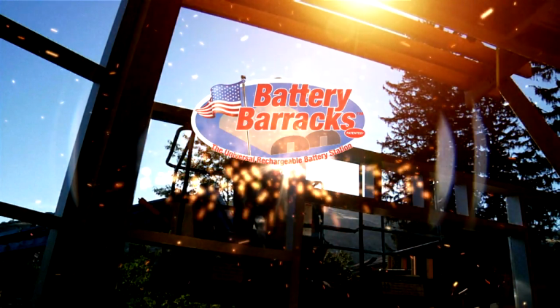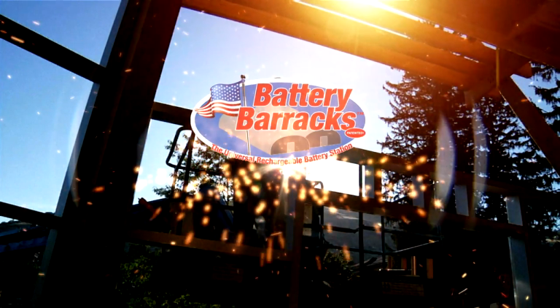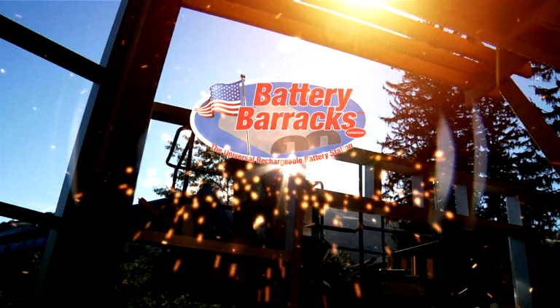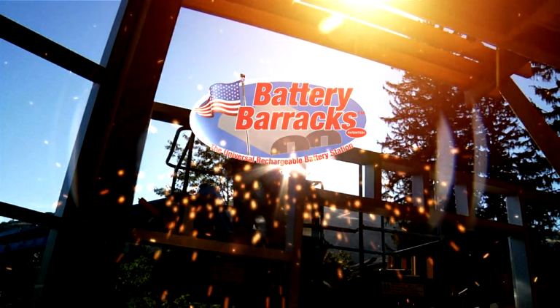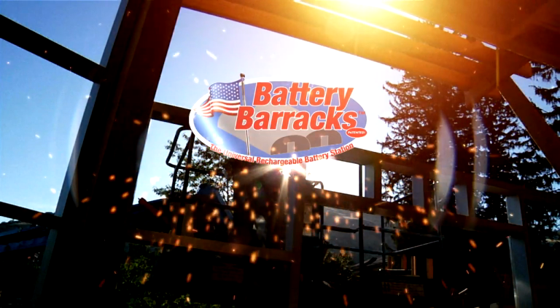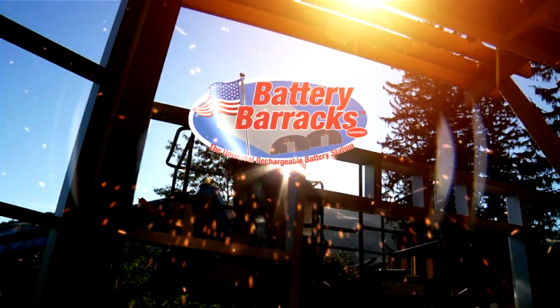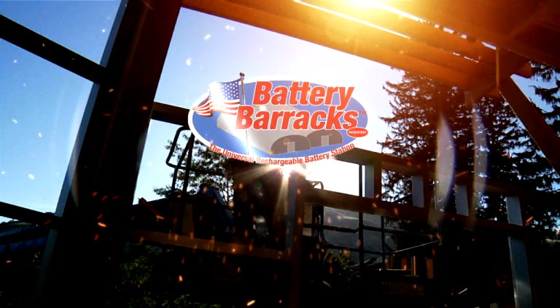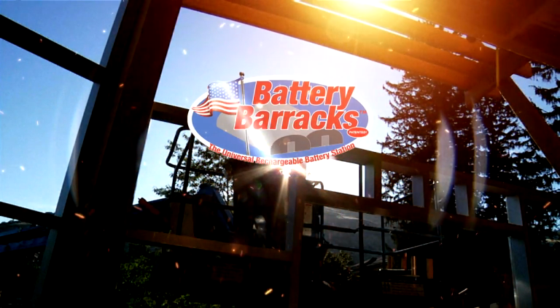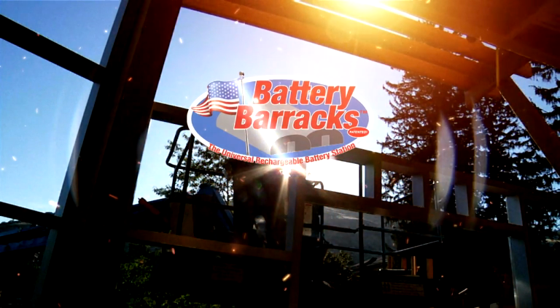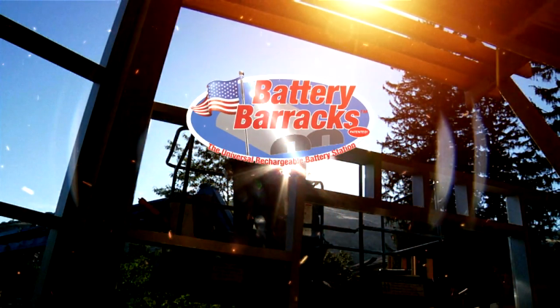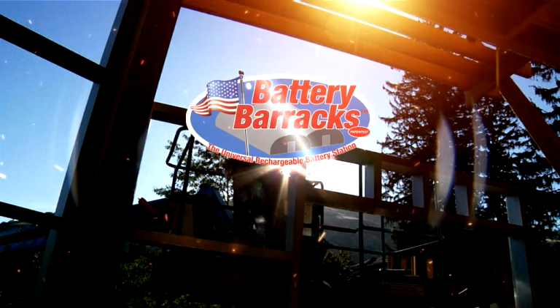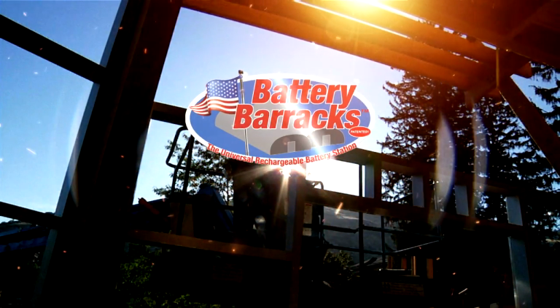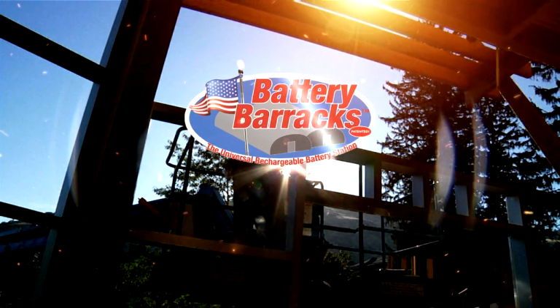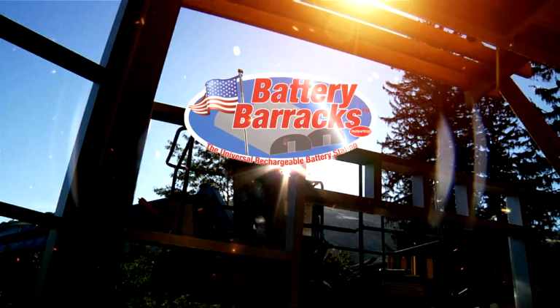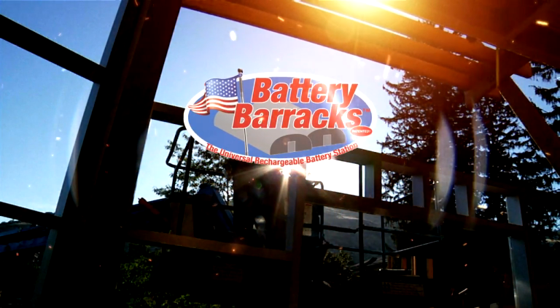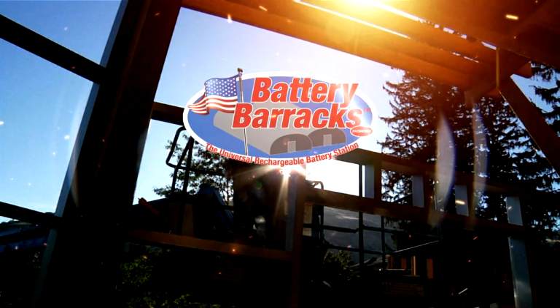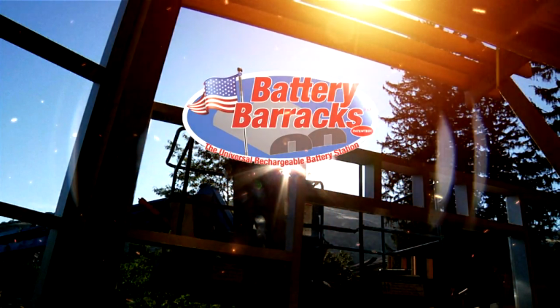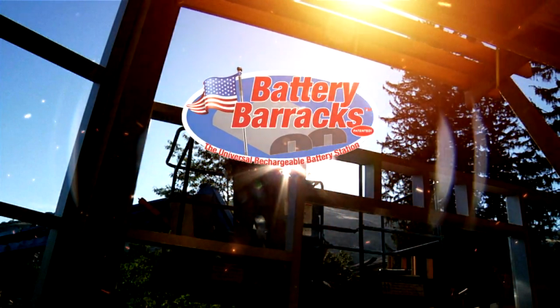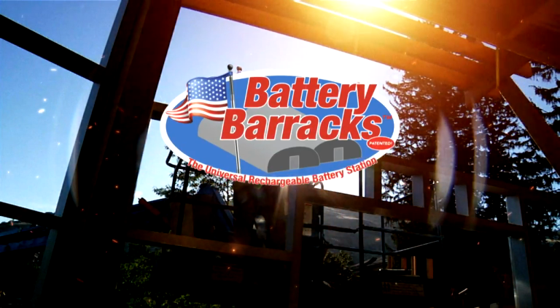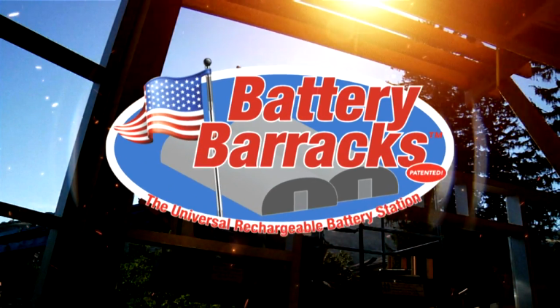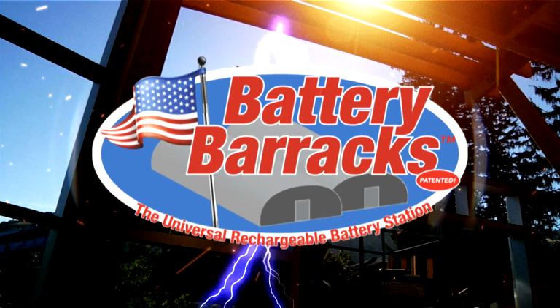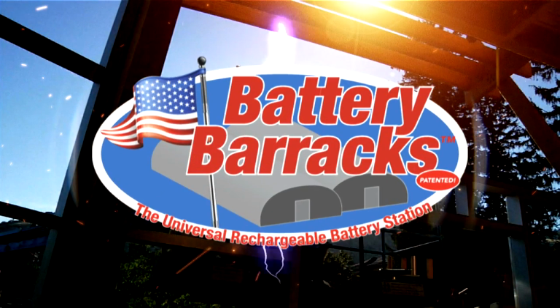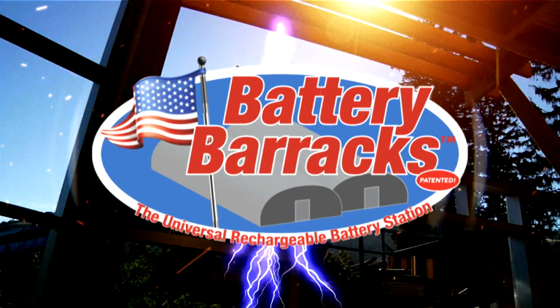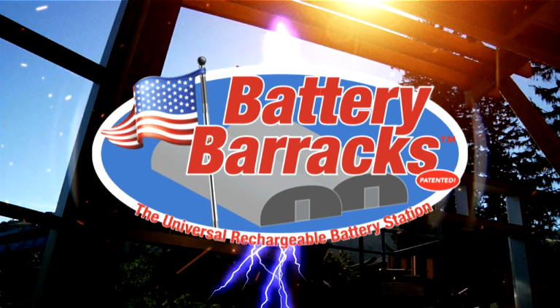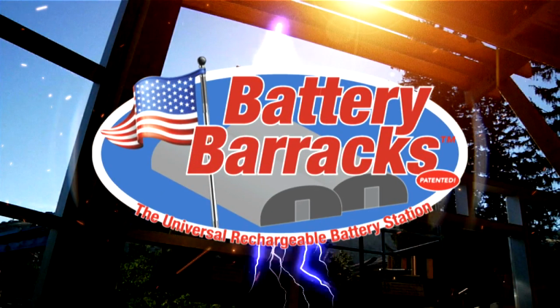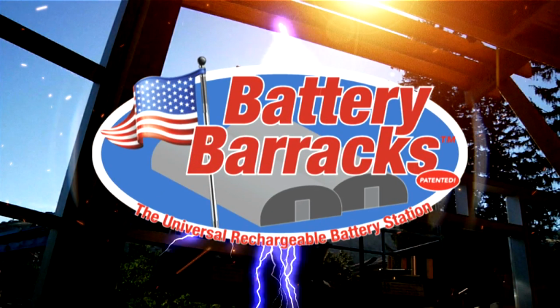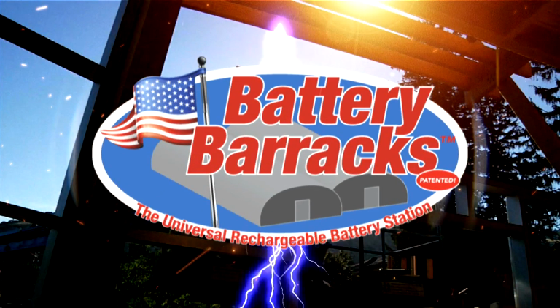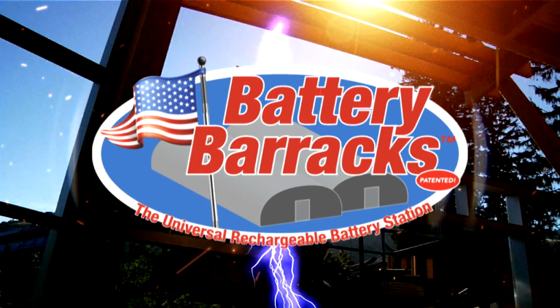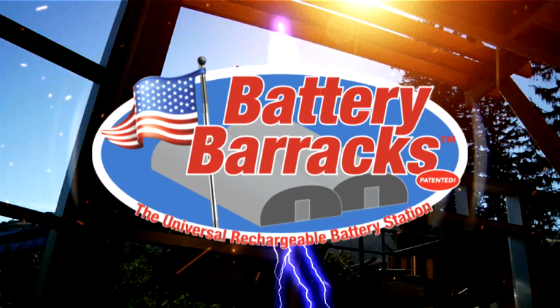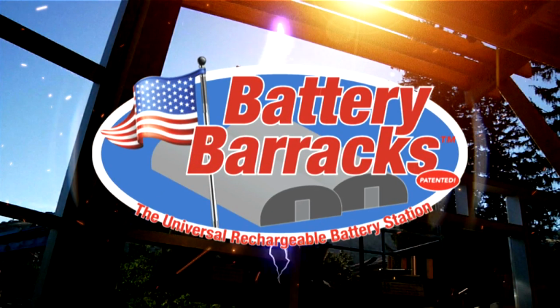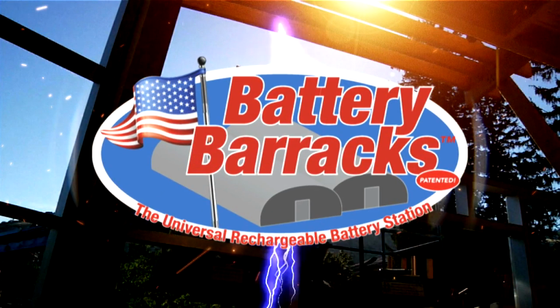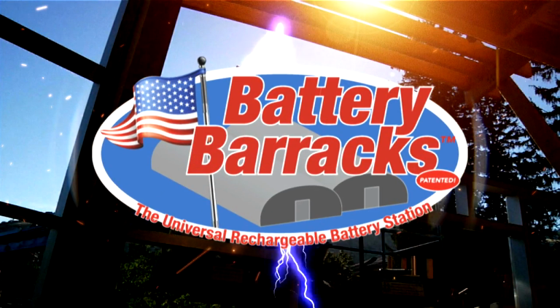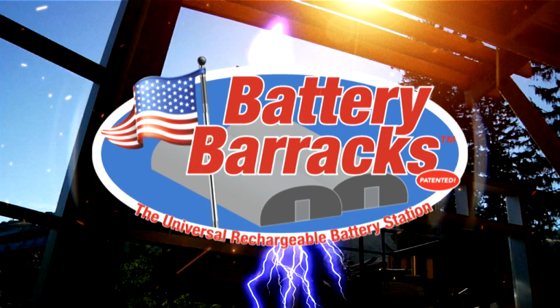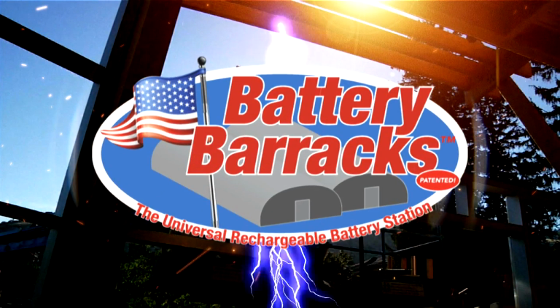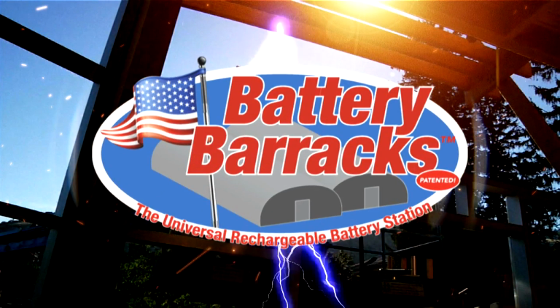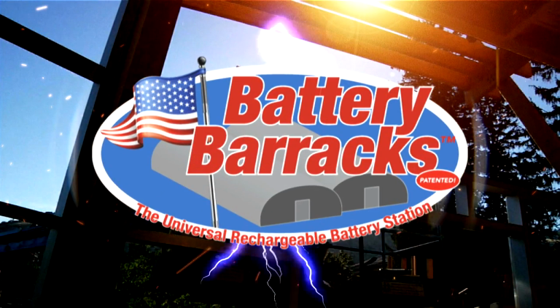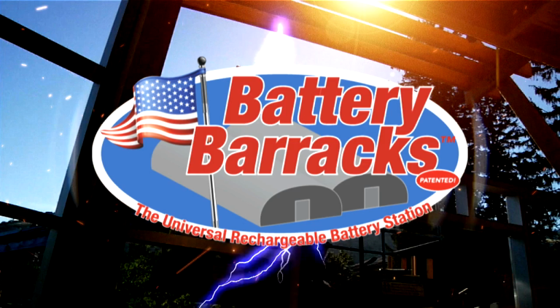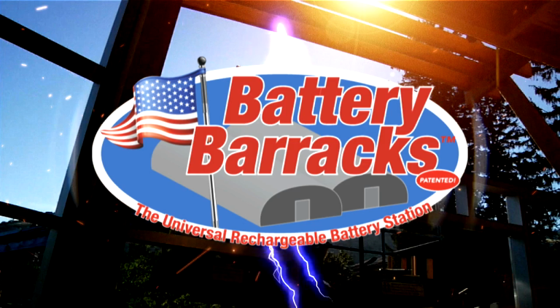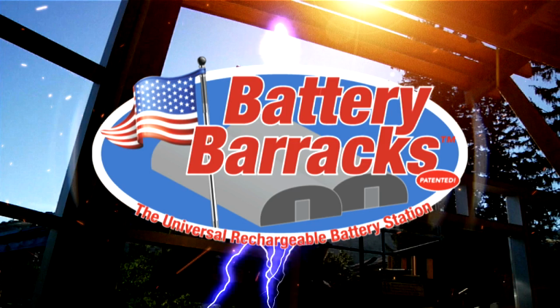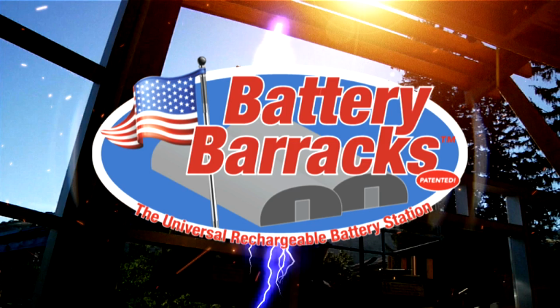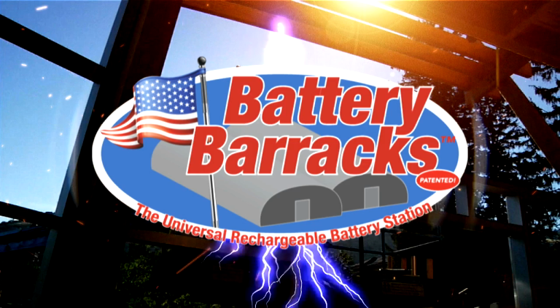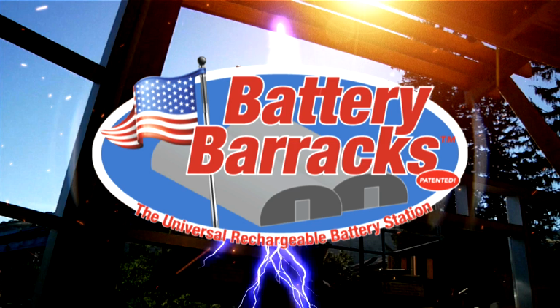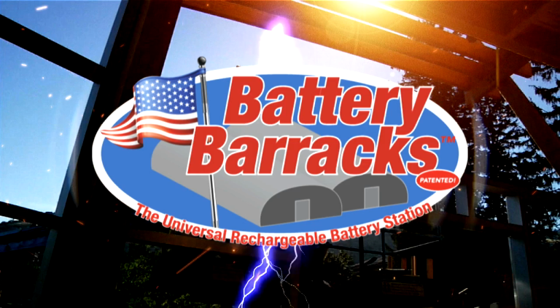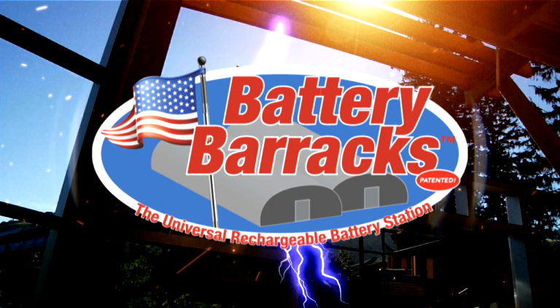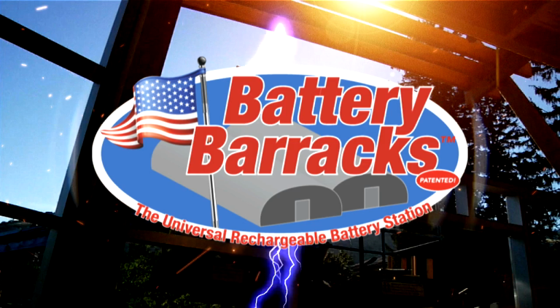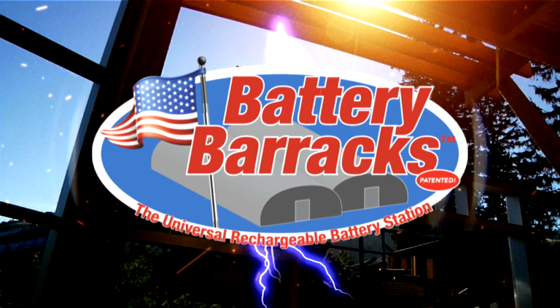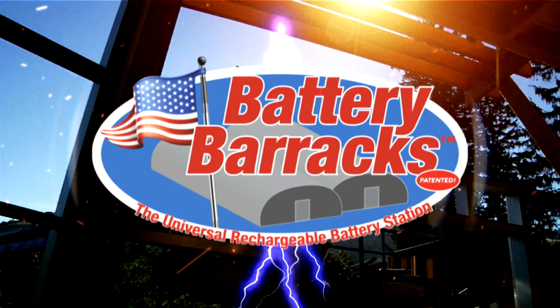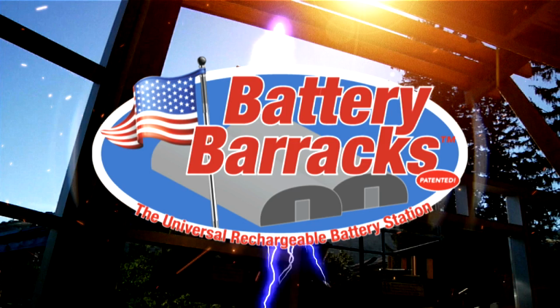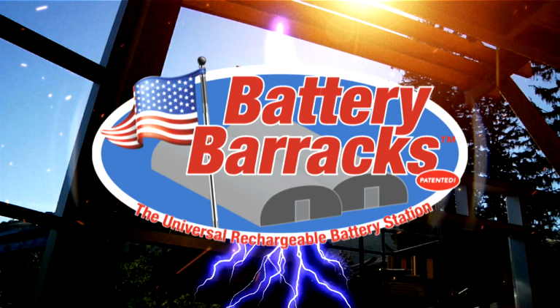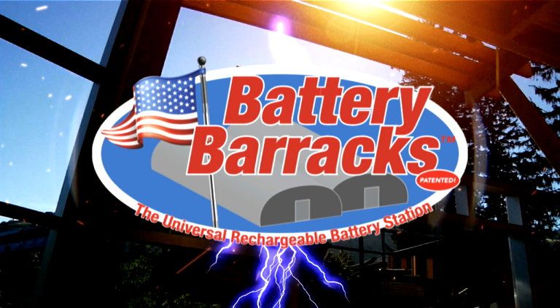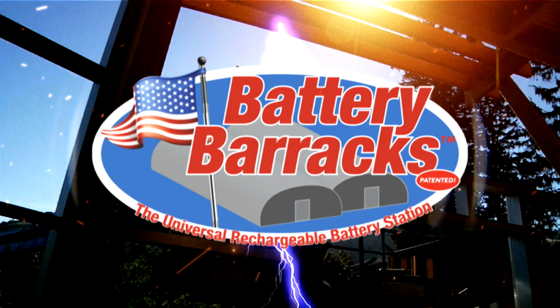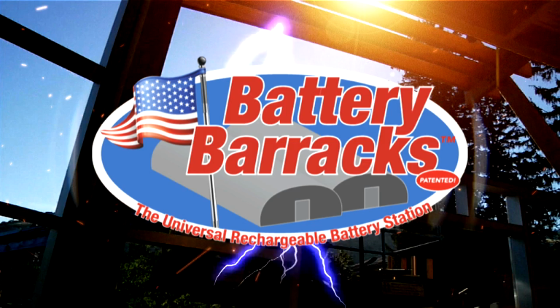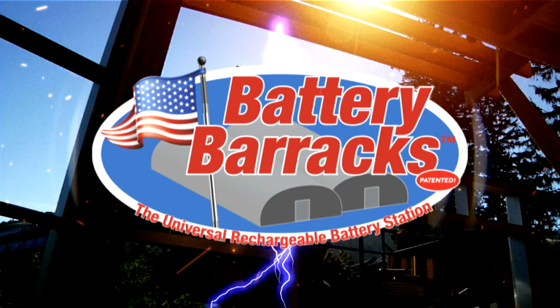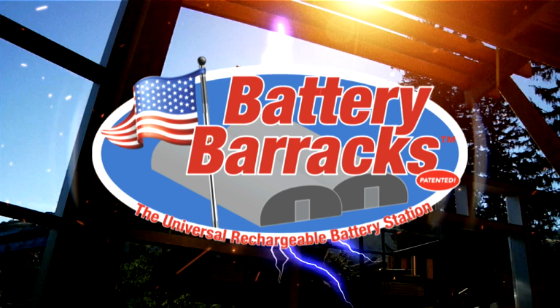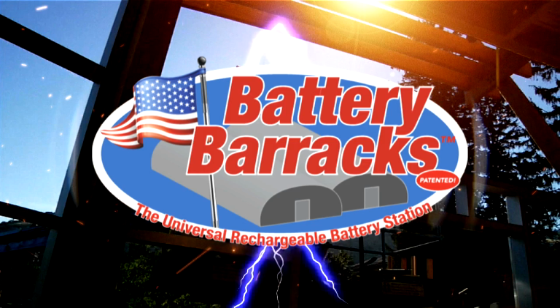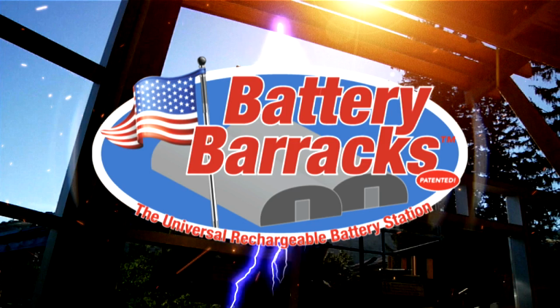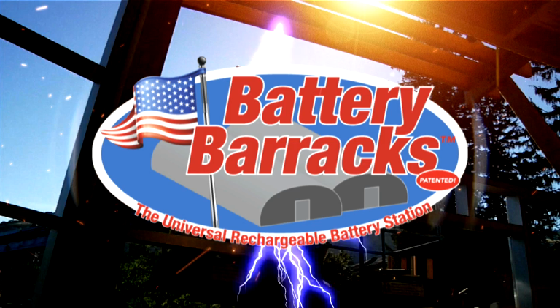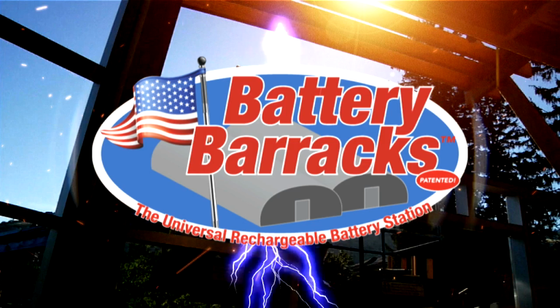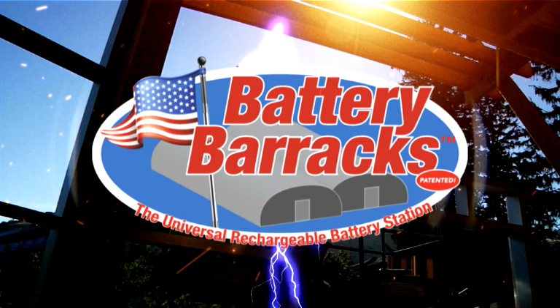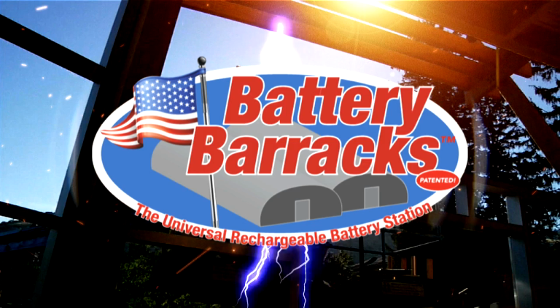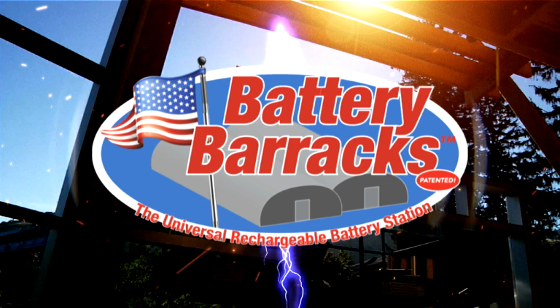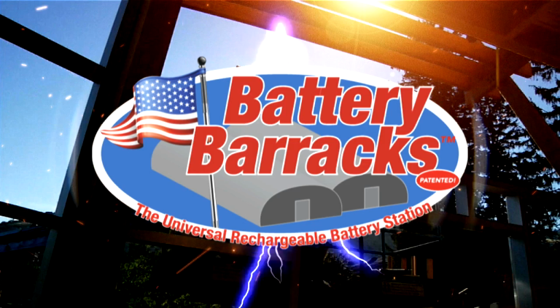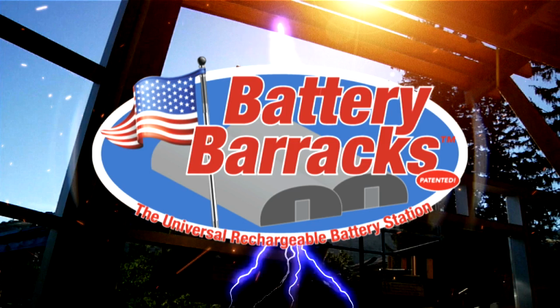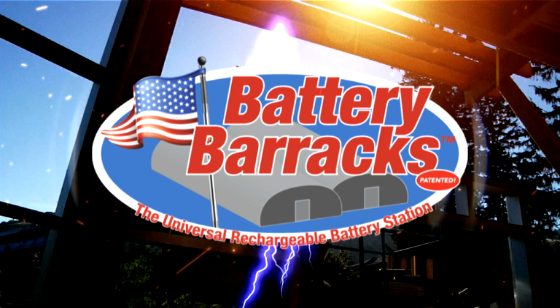Introducing the Battery Barracks — the simple solution to keep your batteries safe, sound, and on the go.